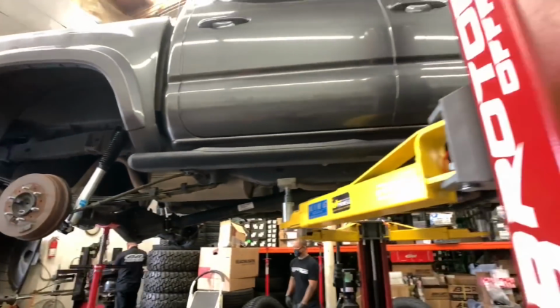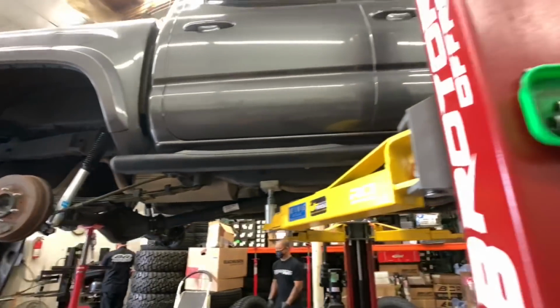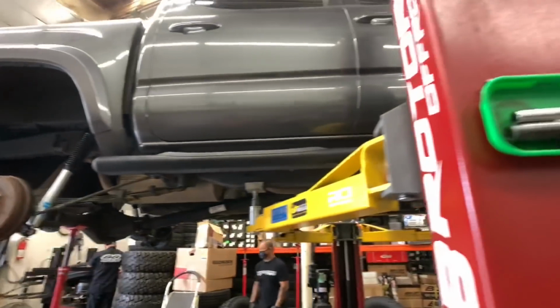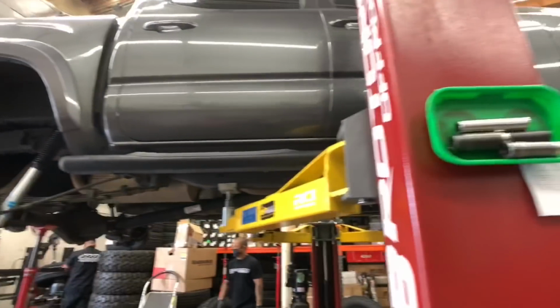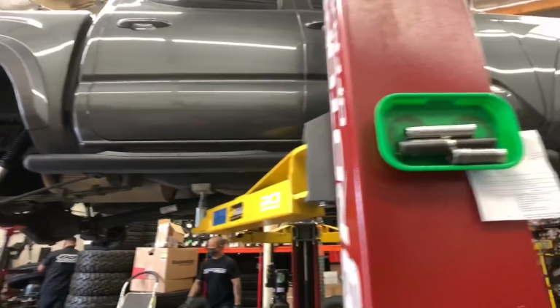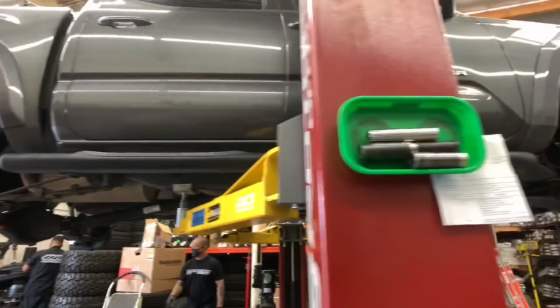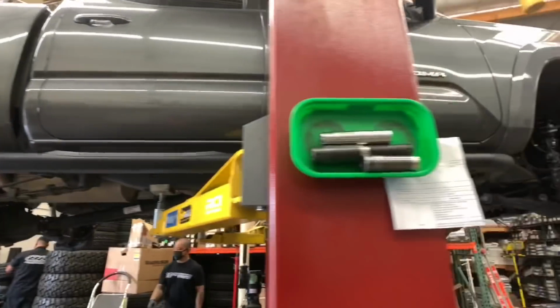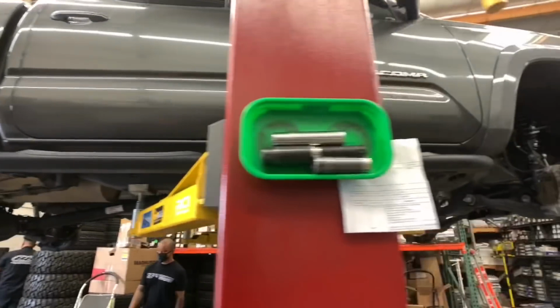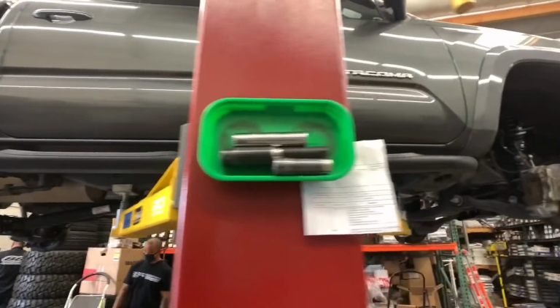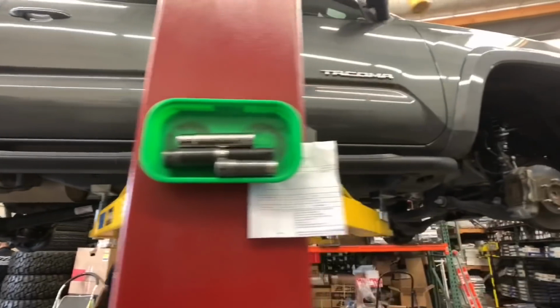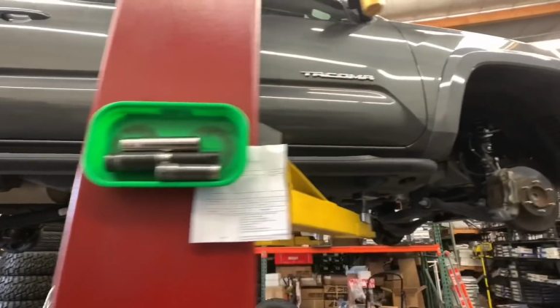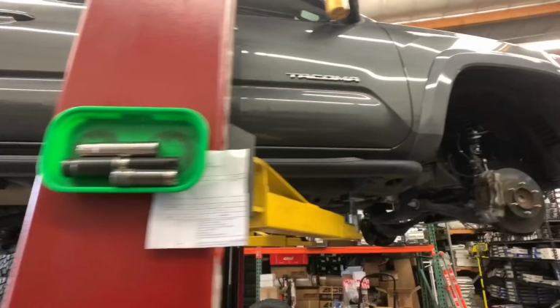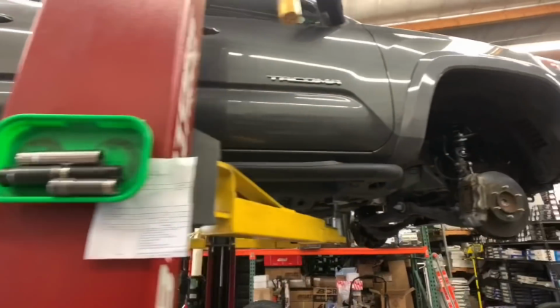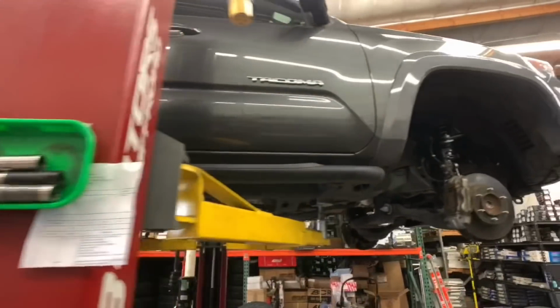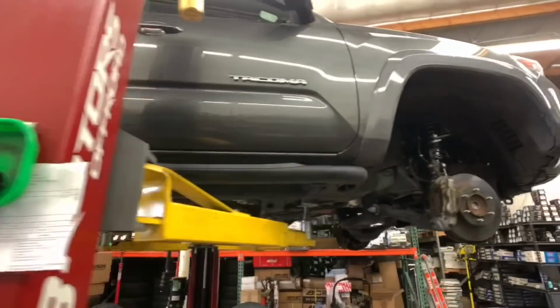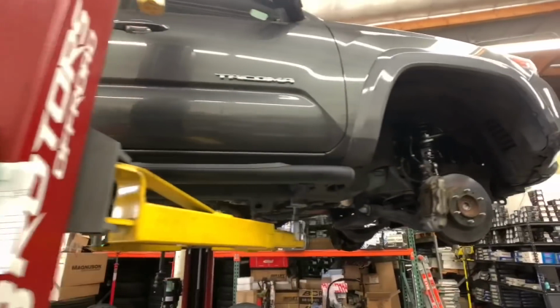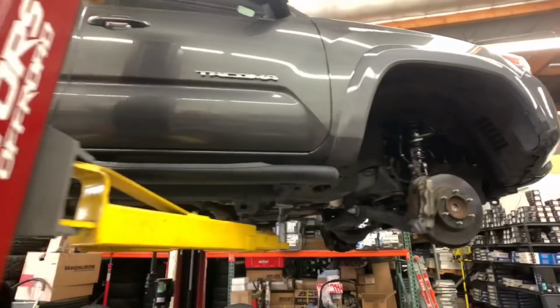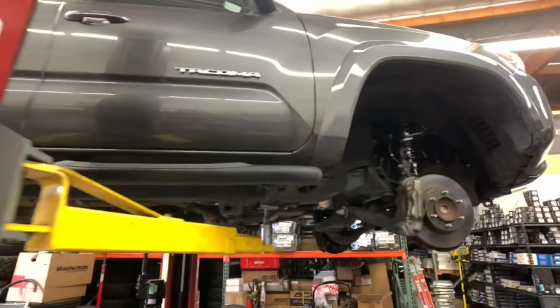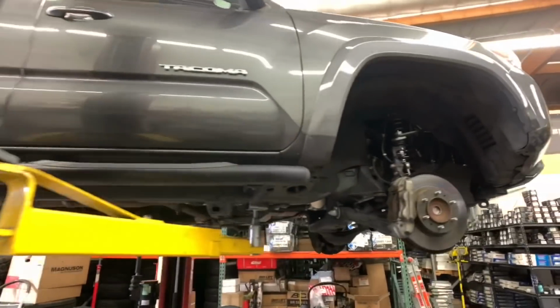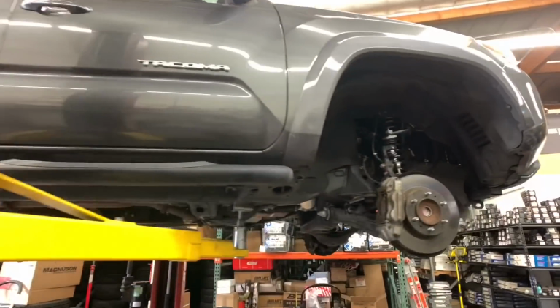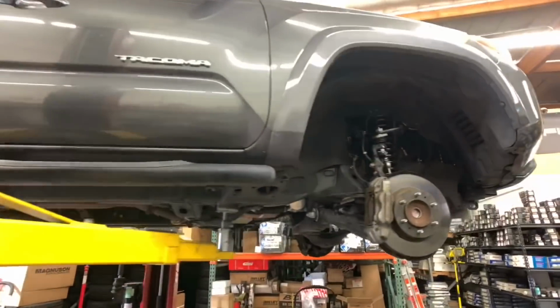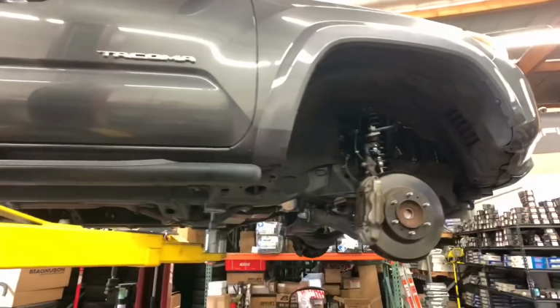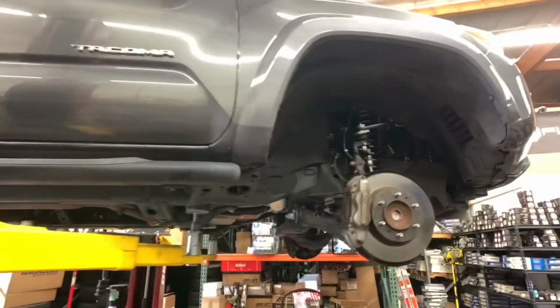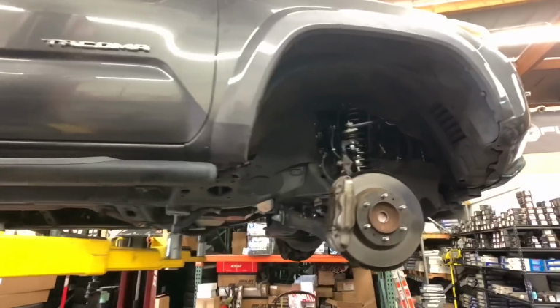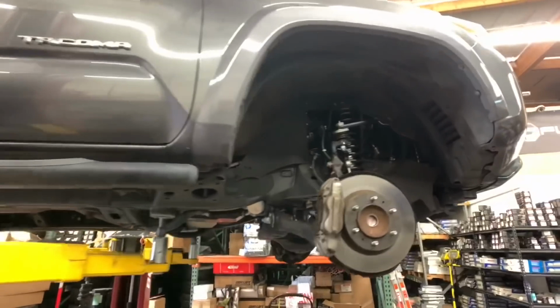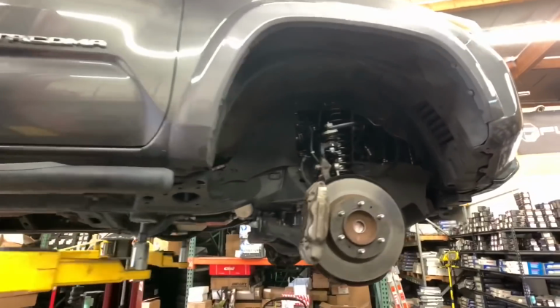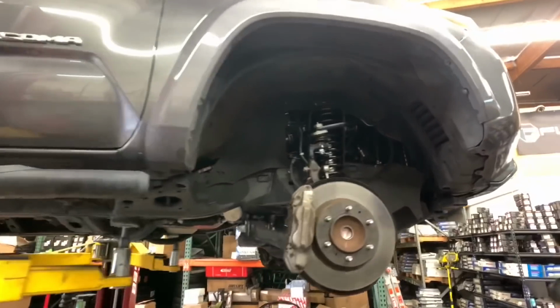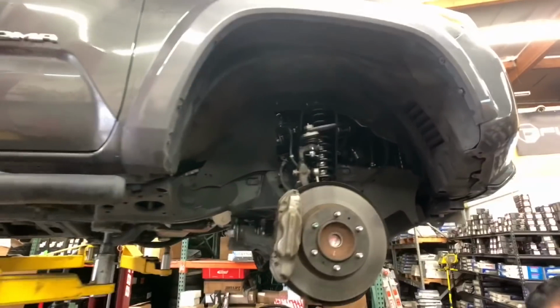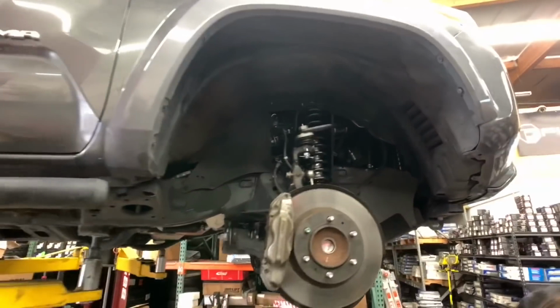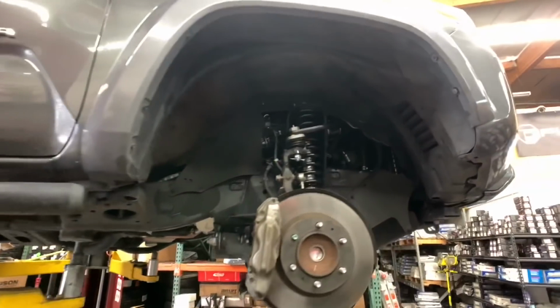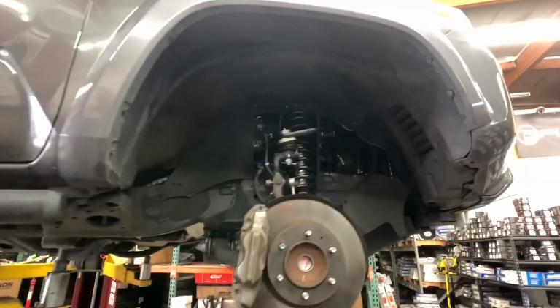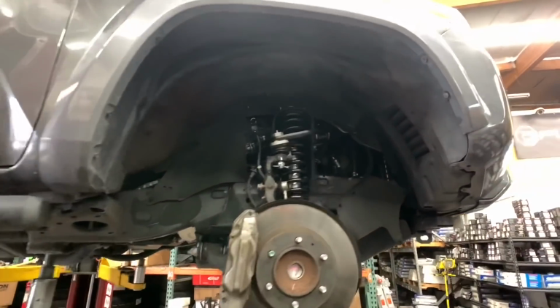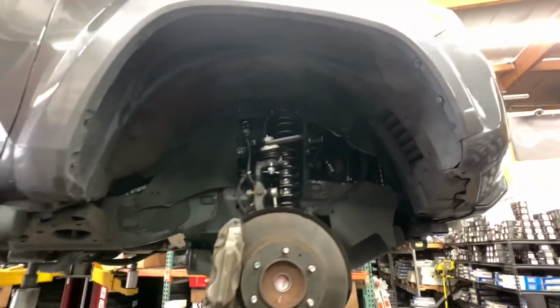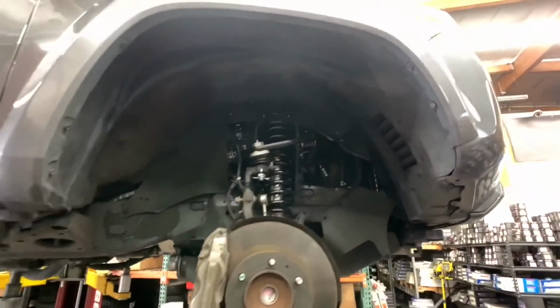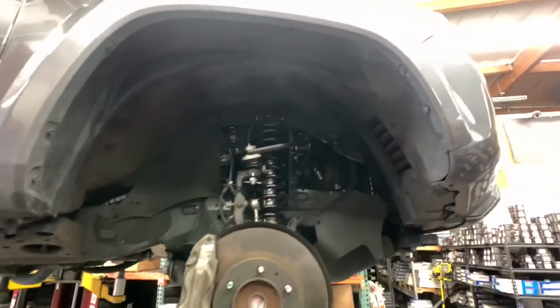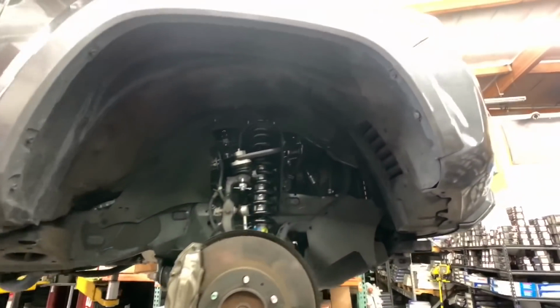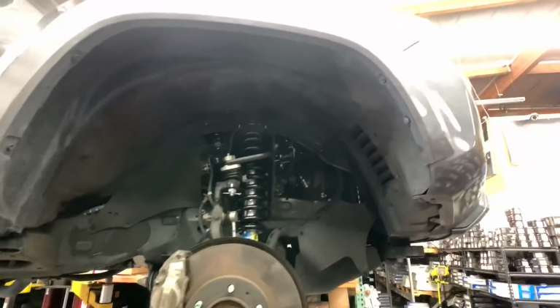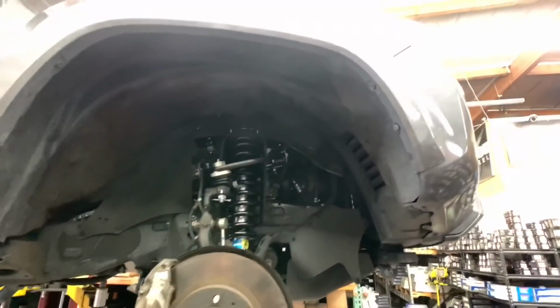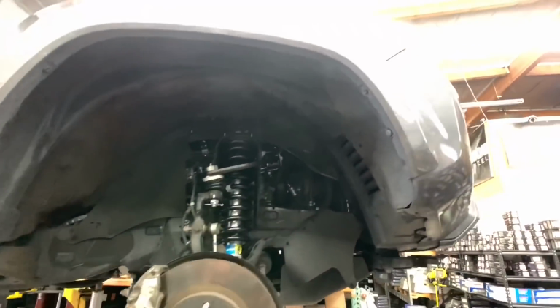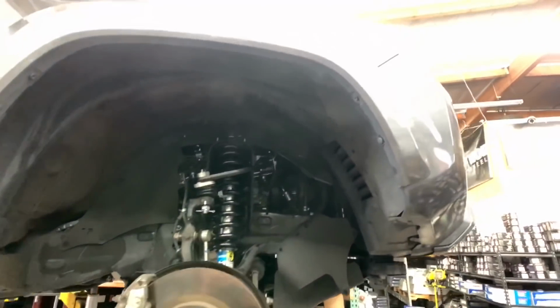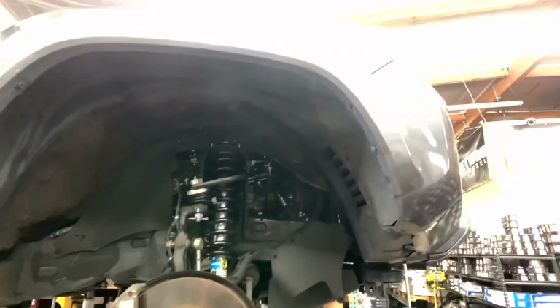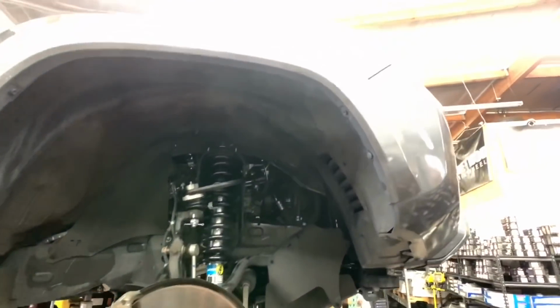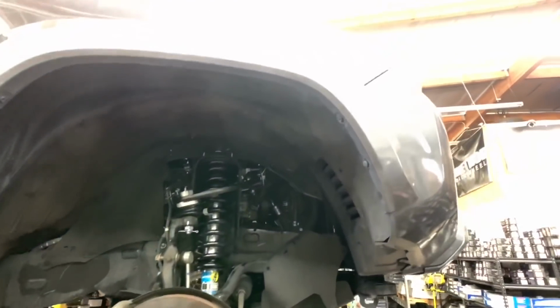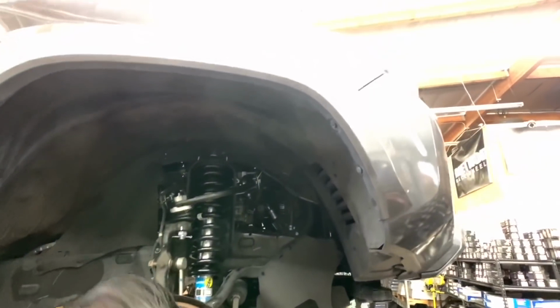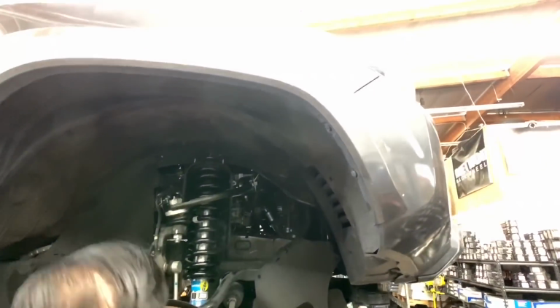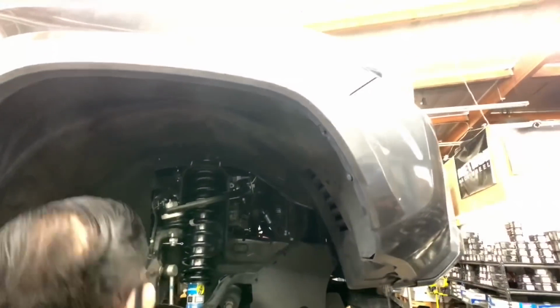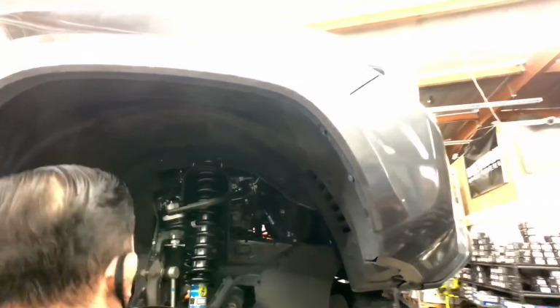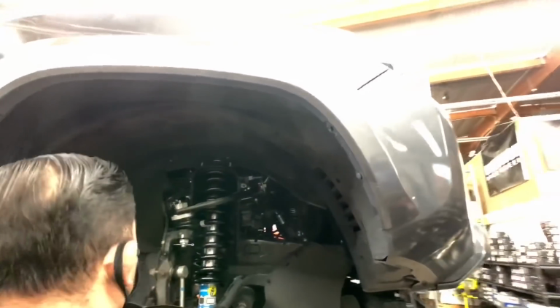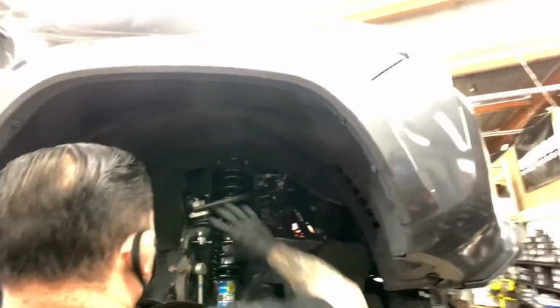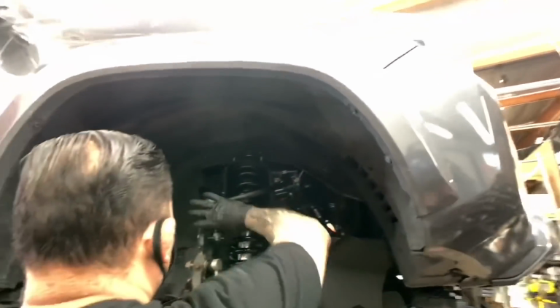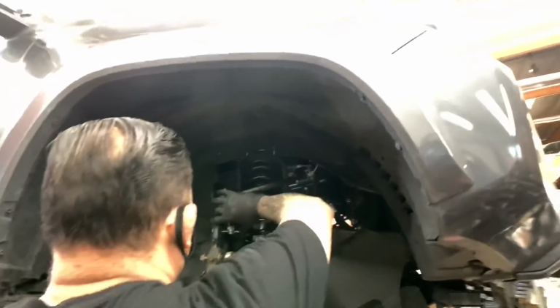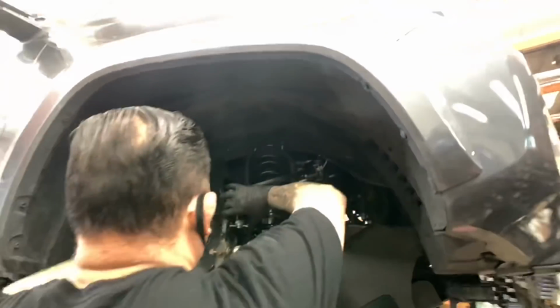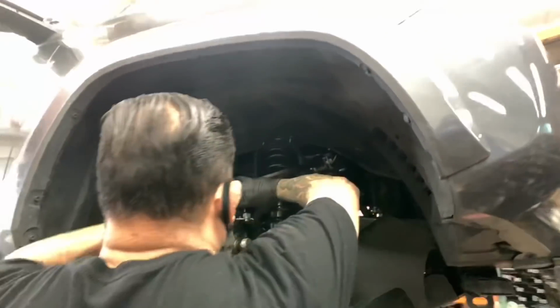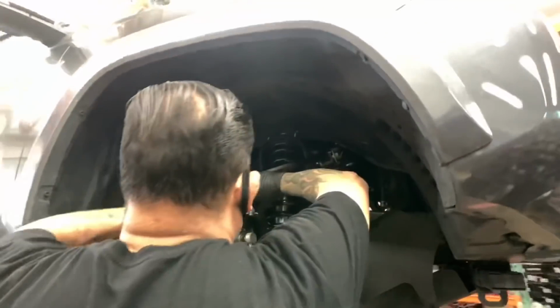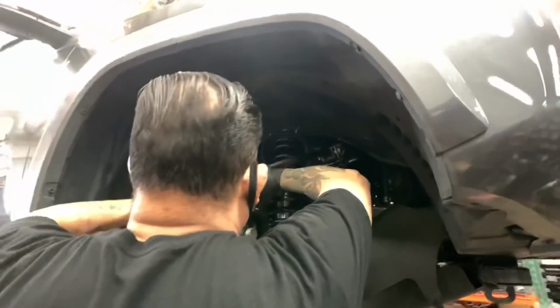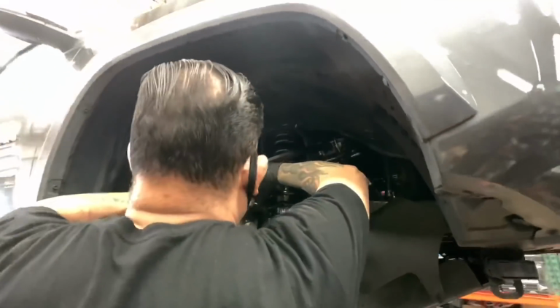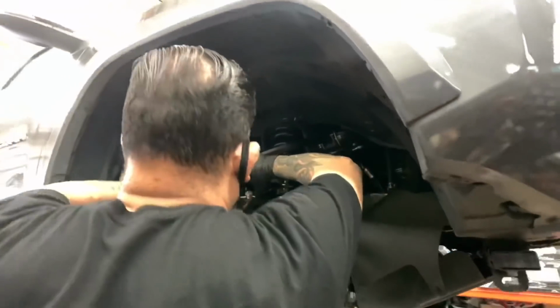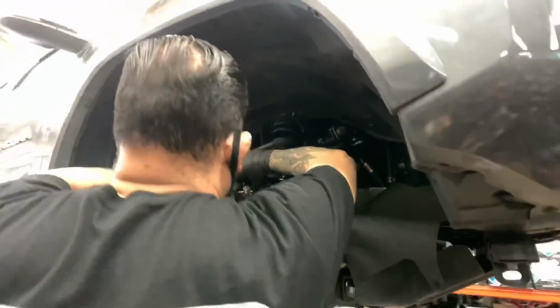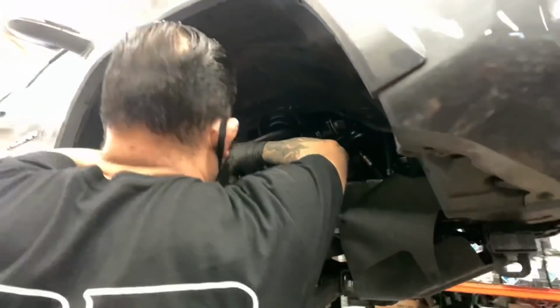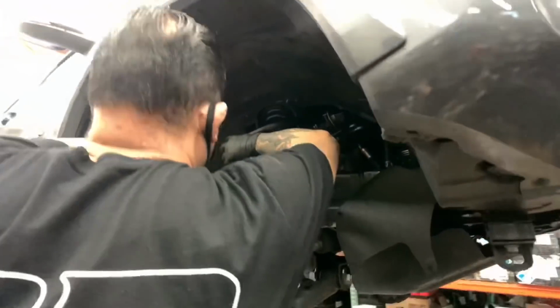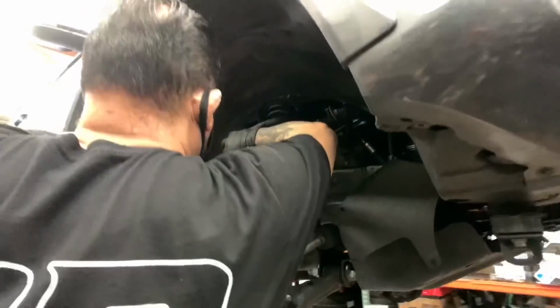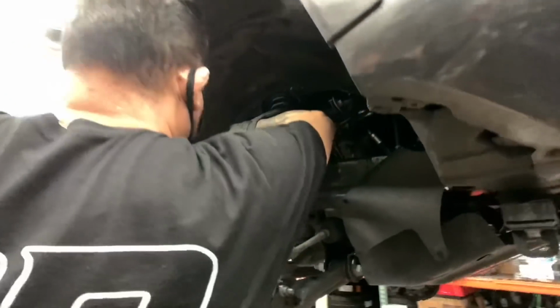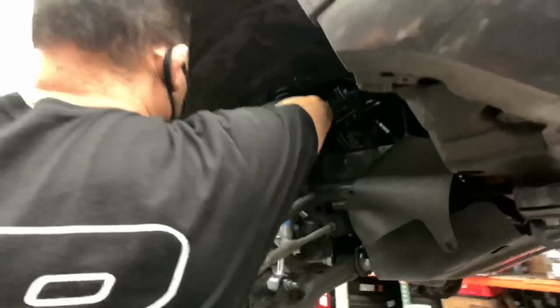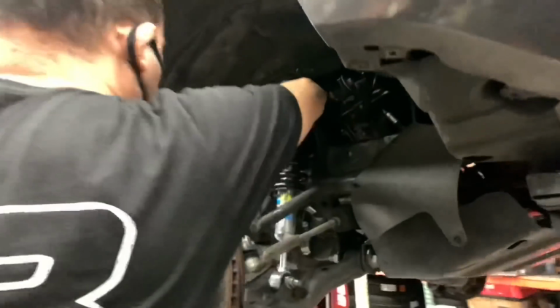To improve articulation and to correct the alignment angles, we also installed a set of SPC ball joint upper control arms on here.